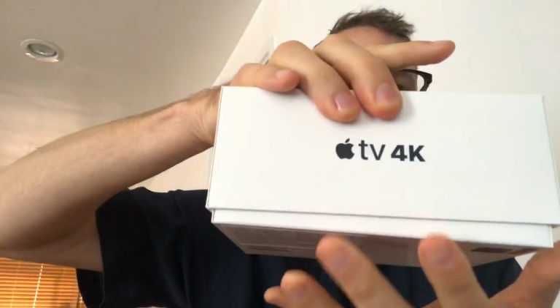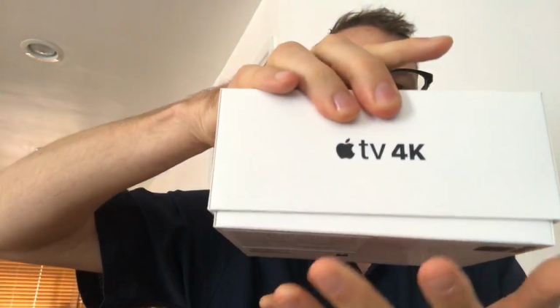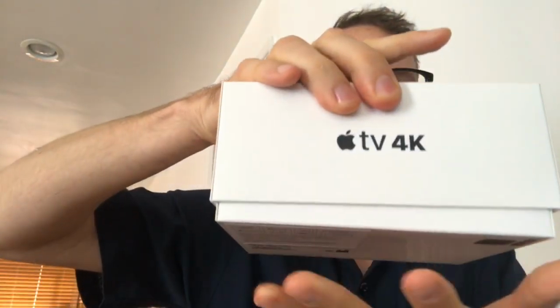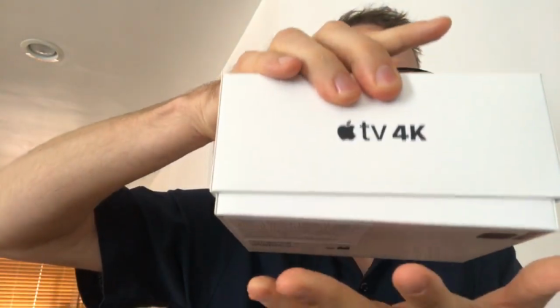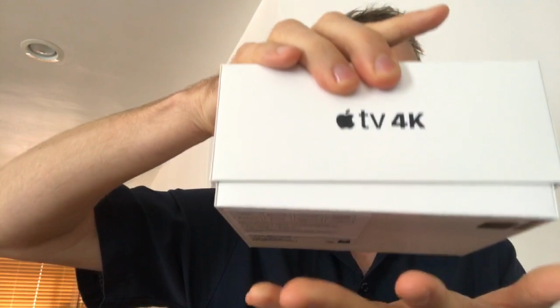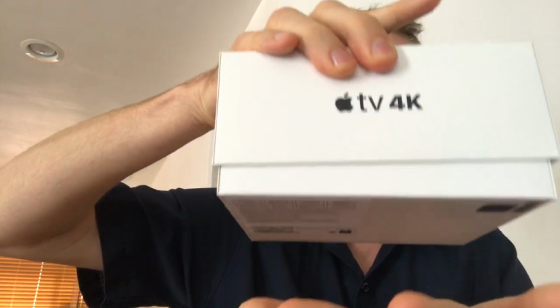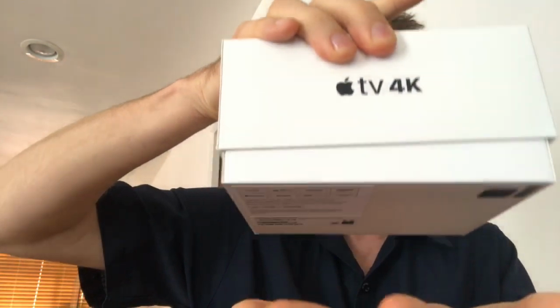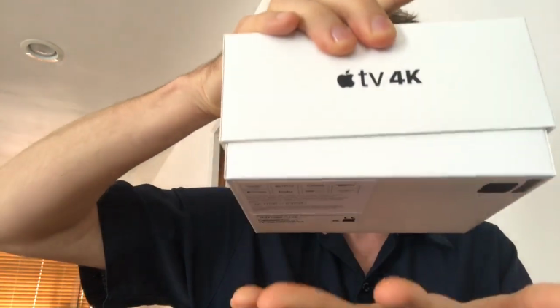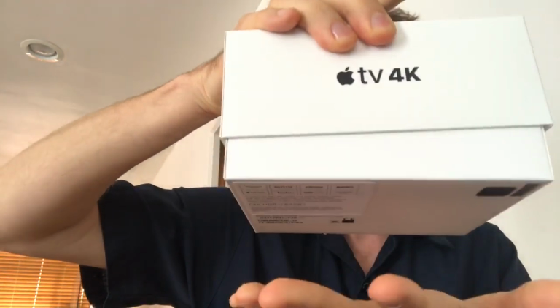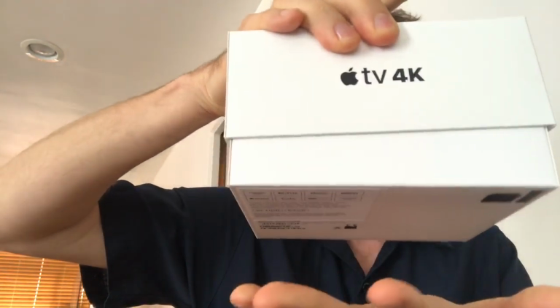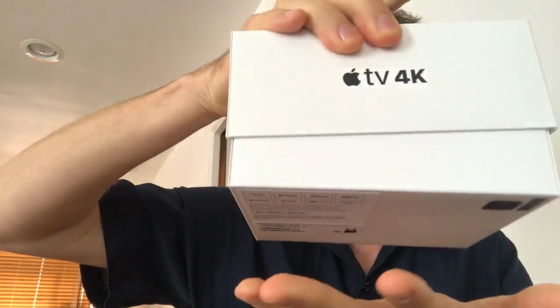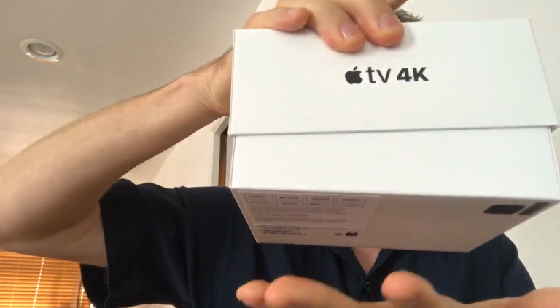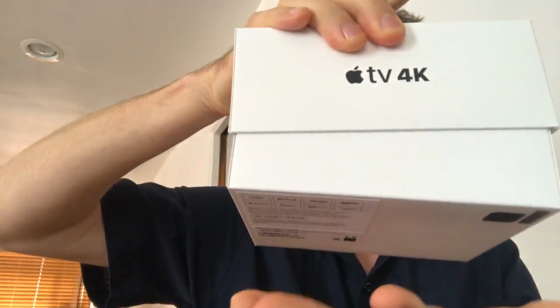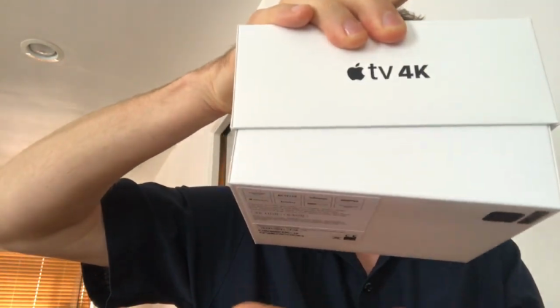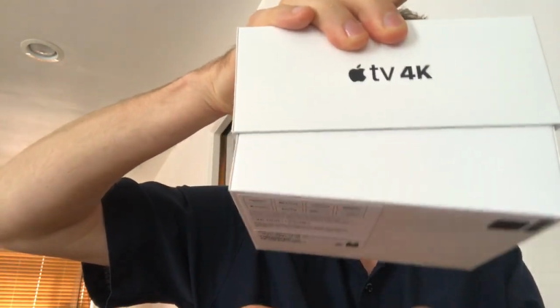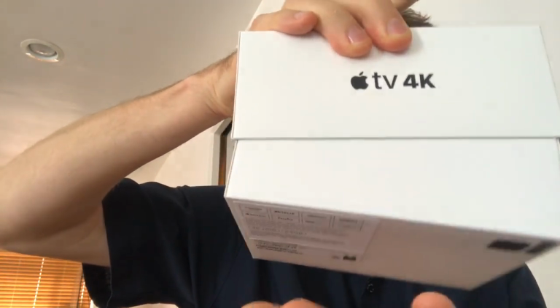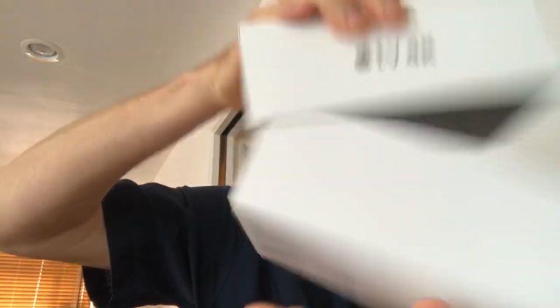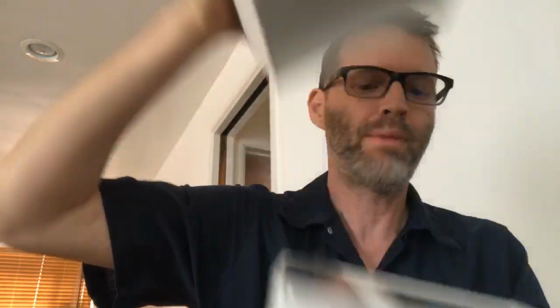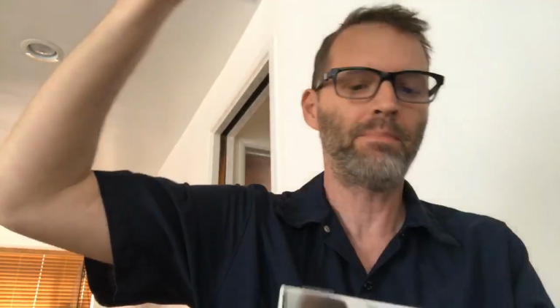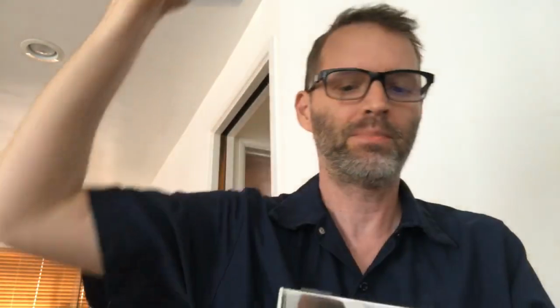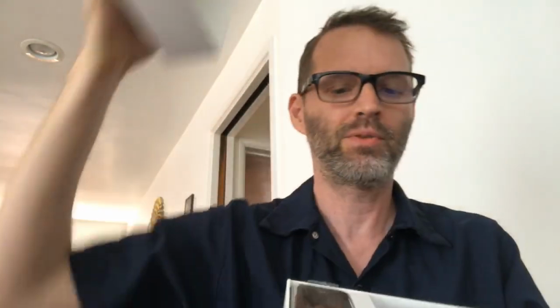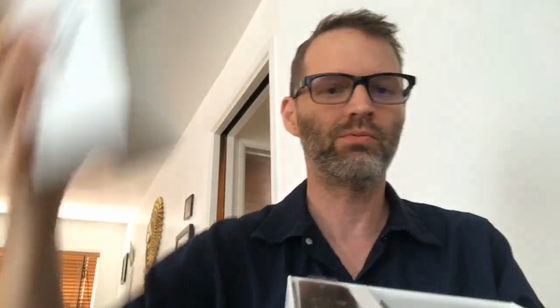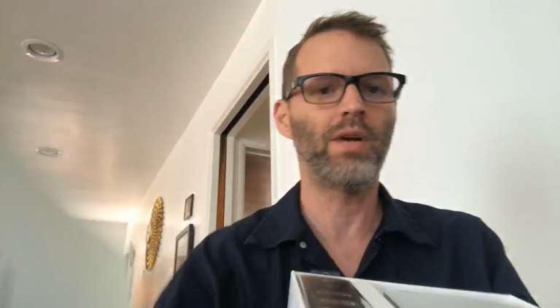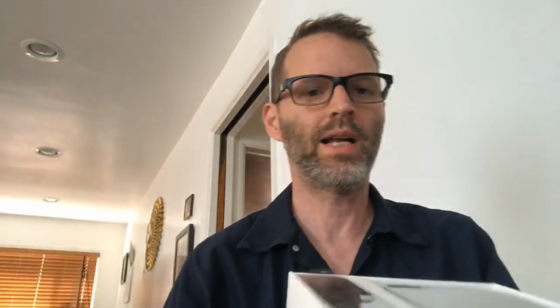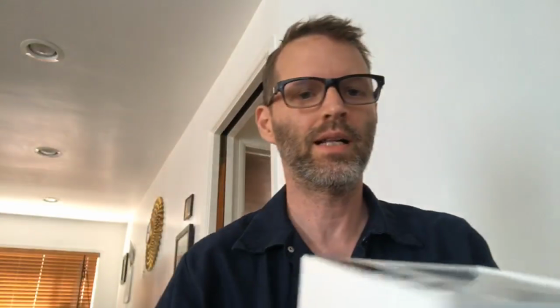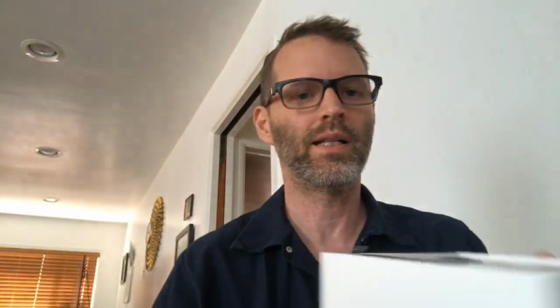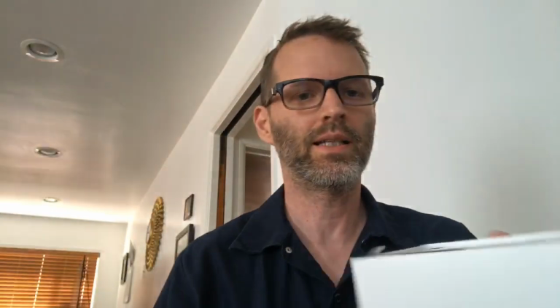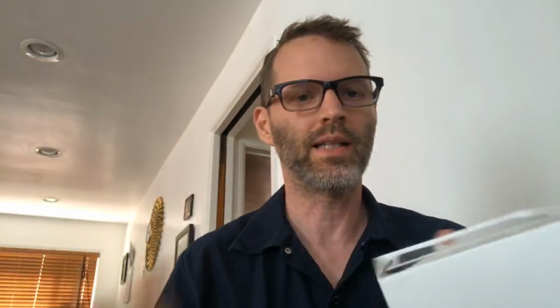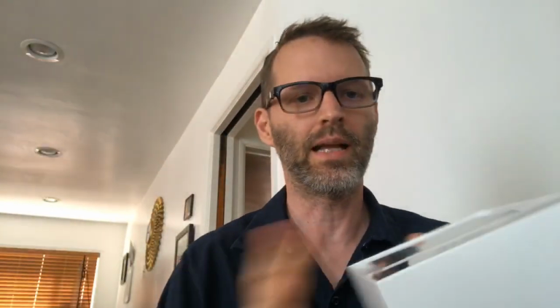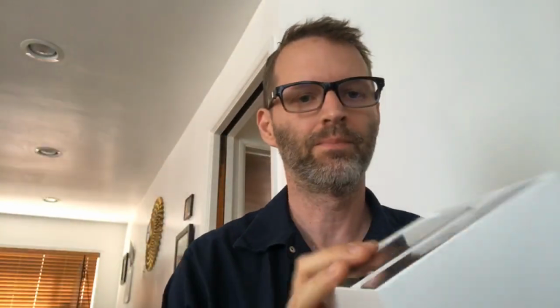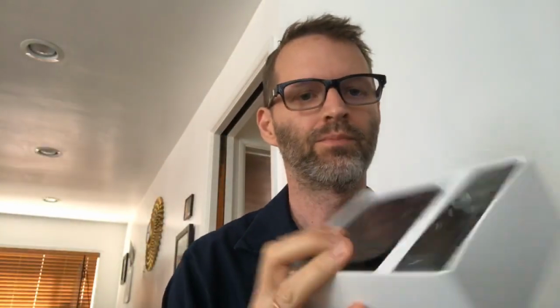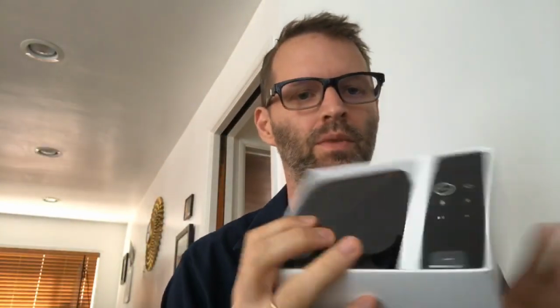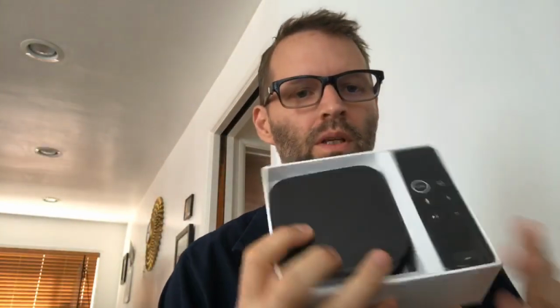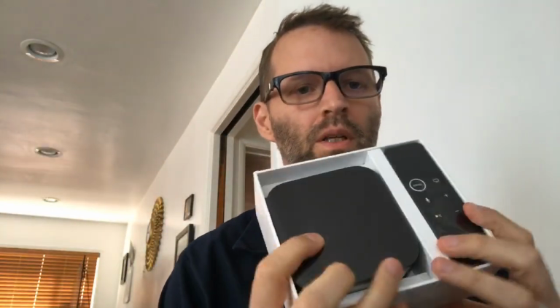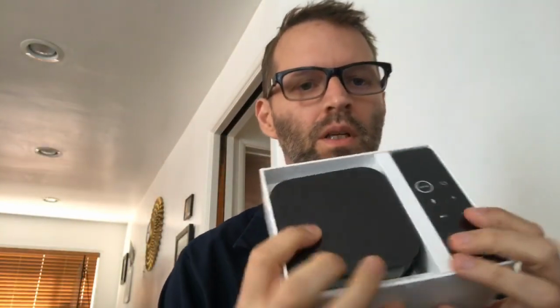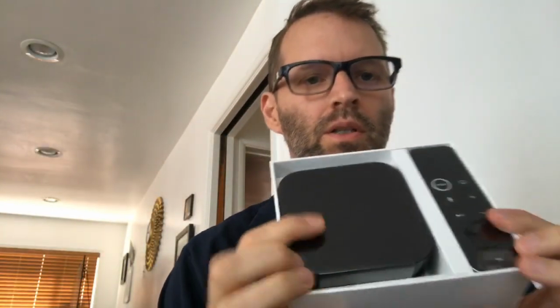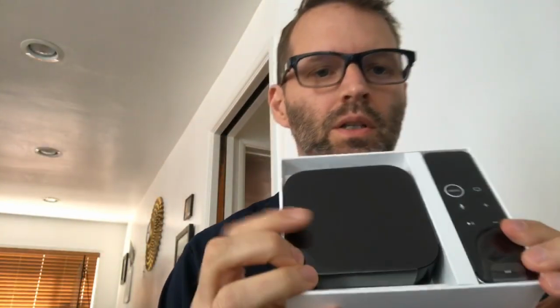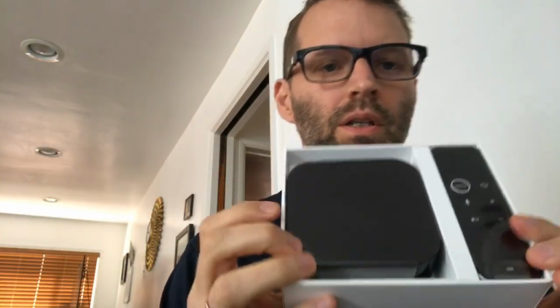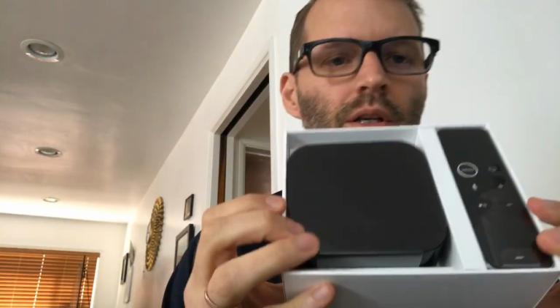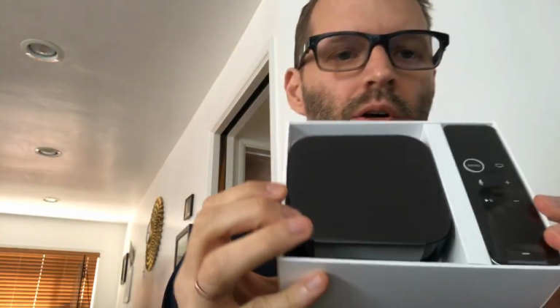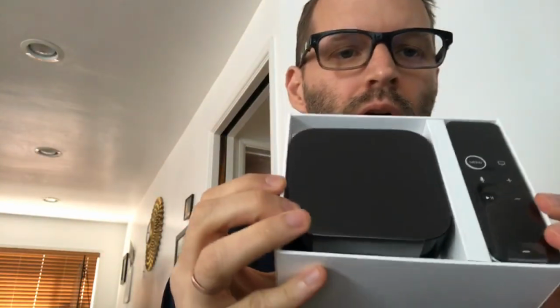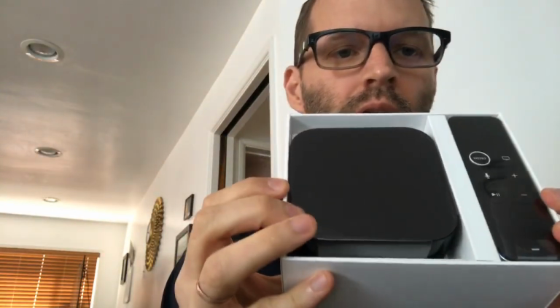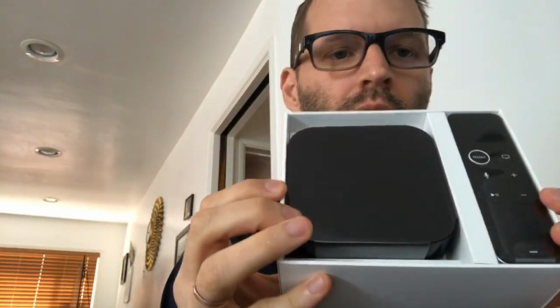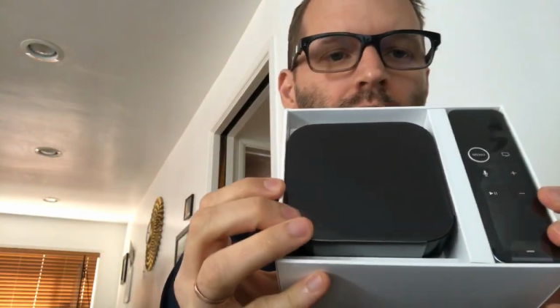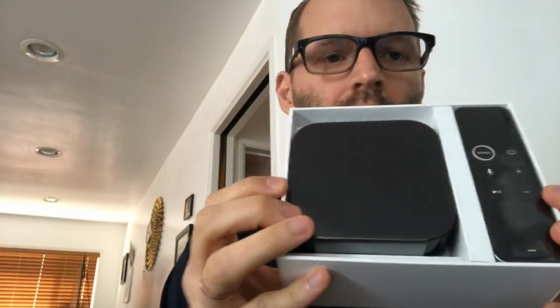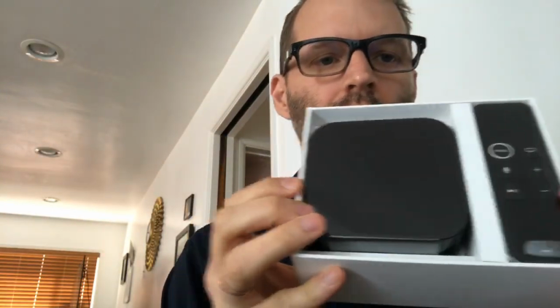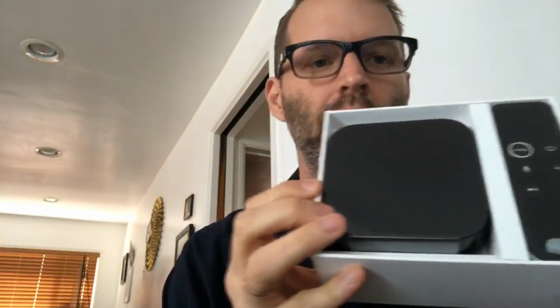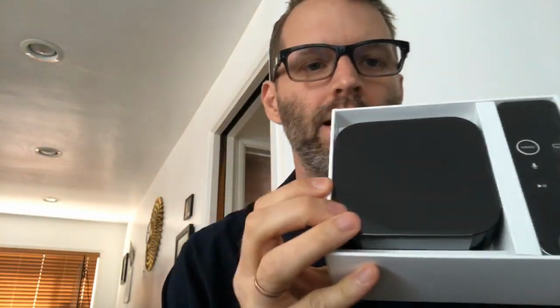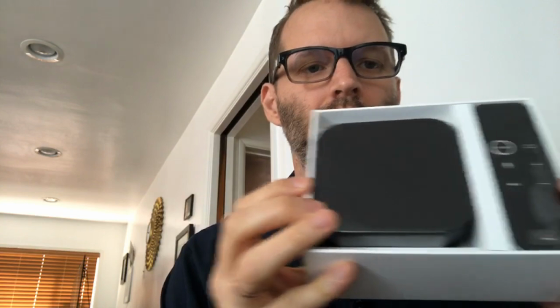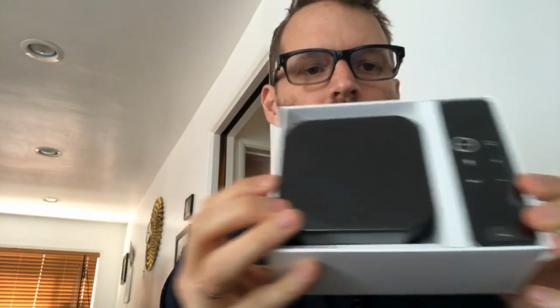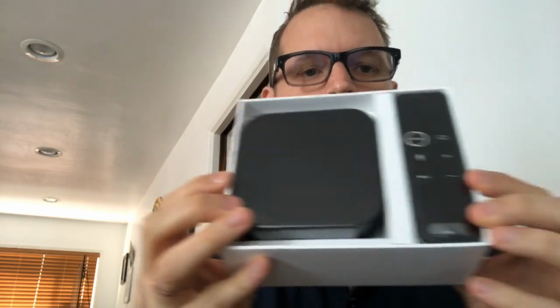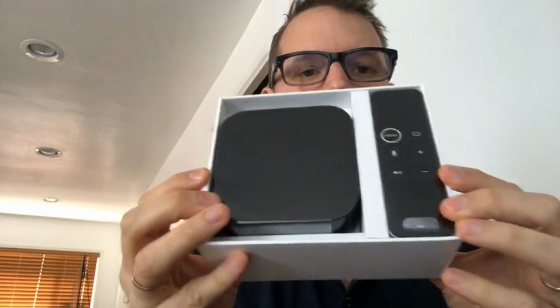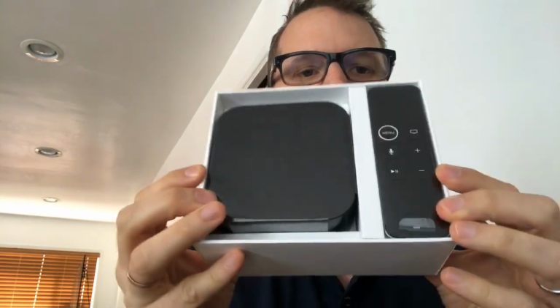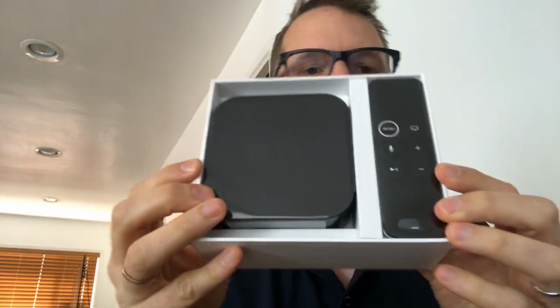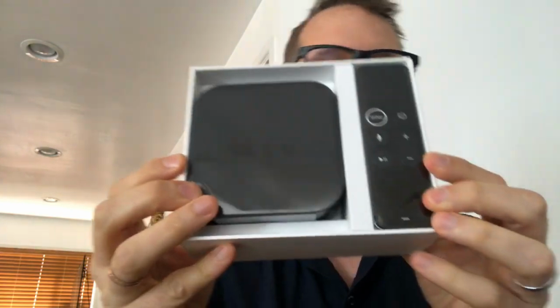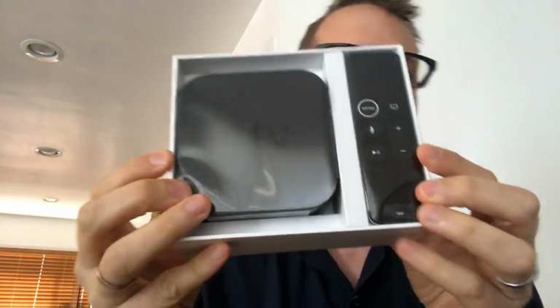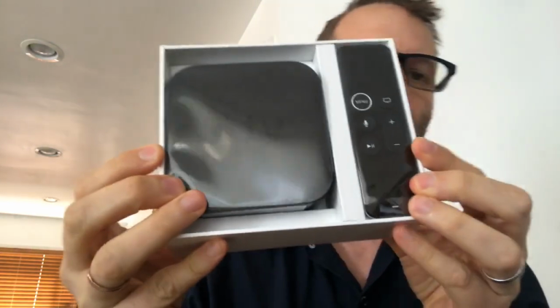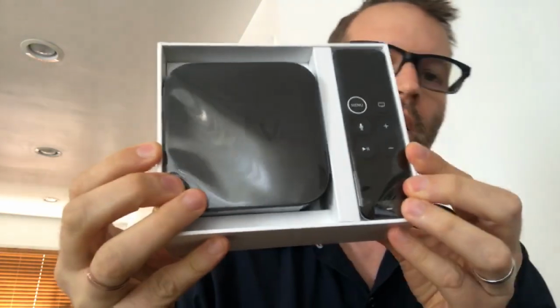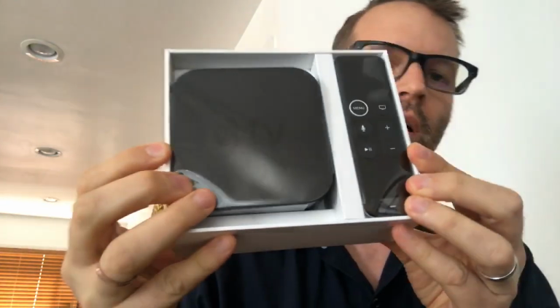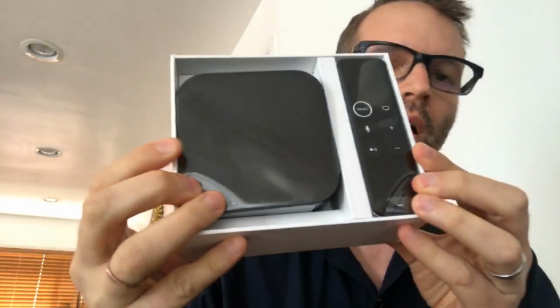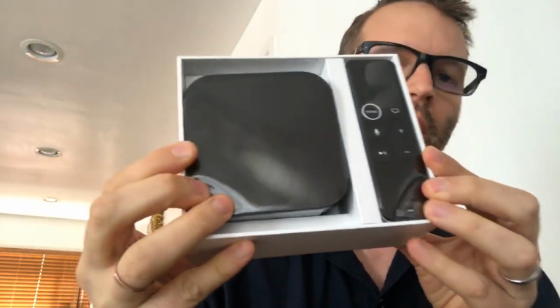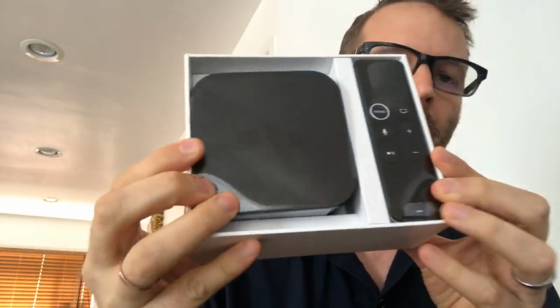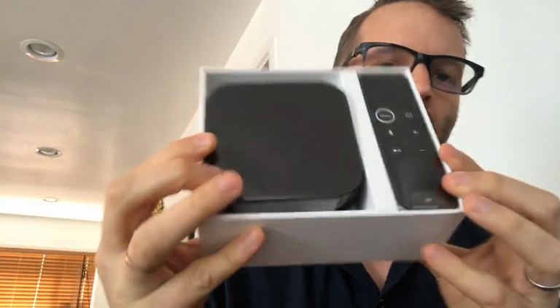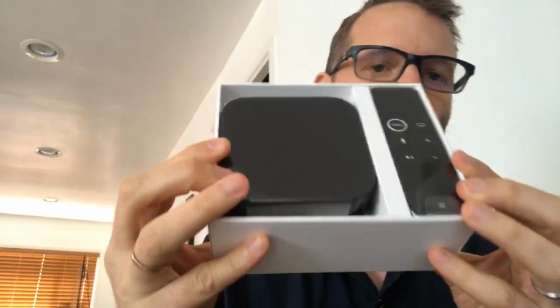And it pops right out like that. There you go — that is what's in the box.